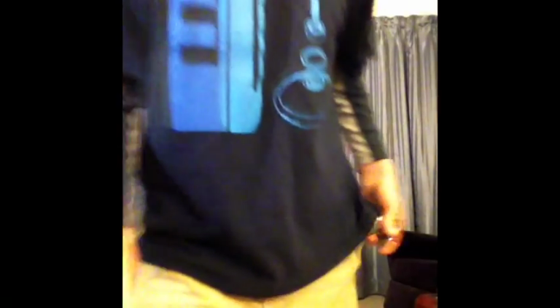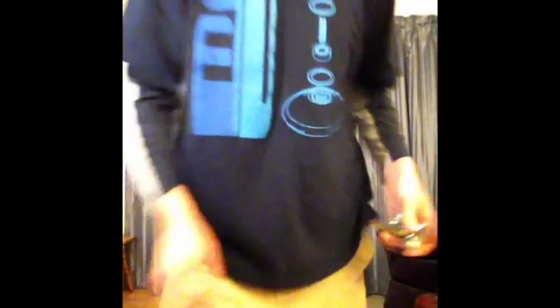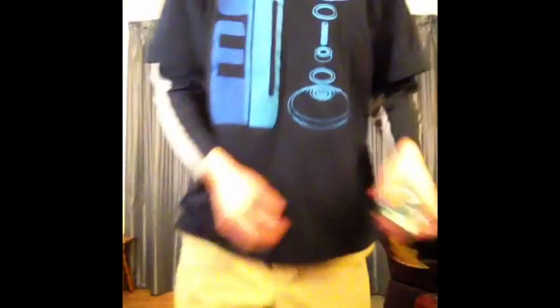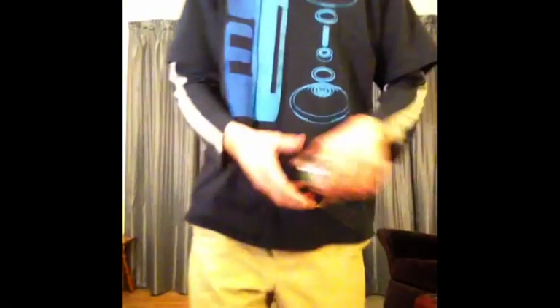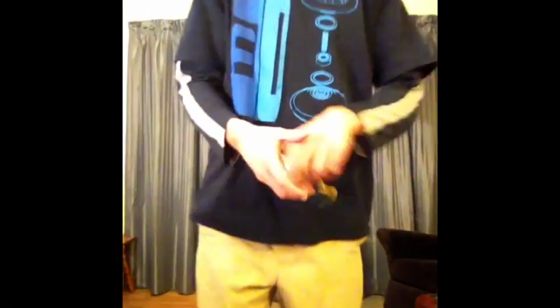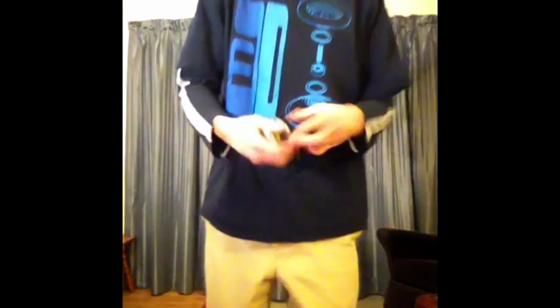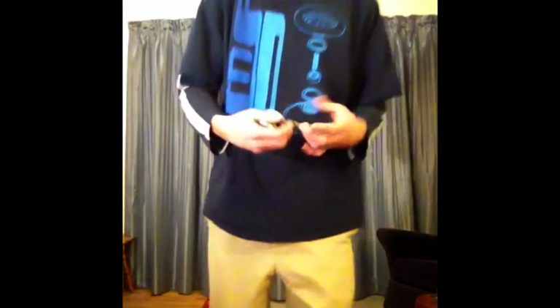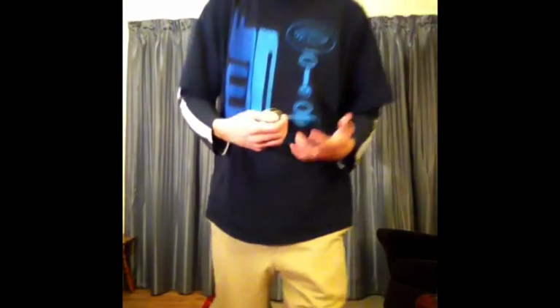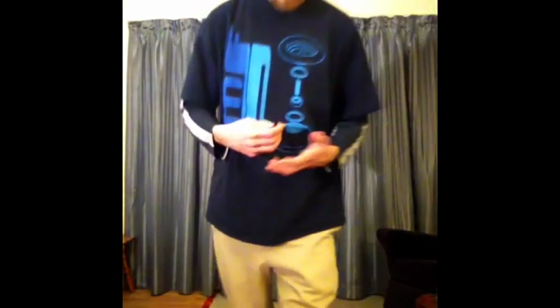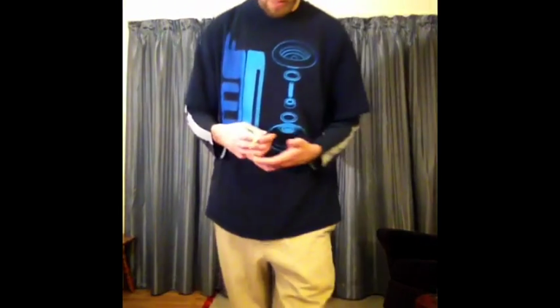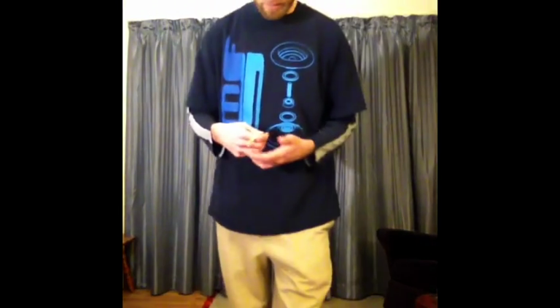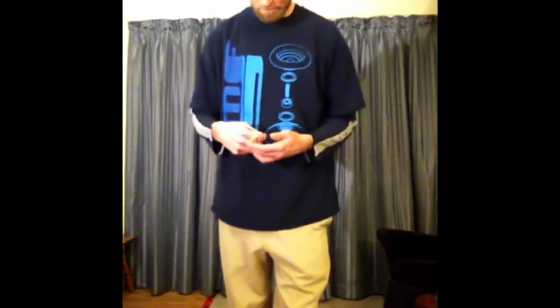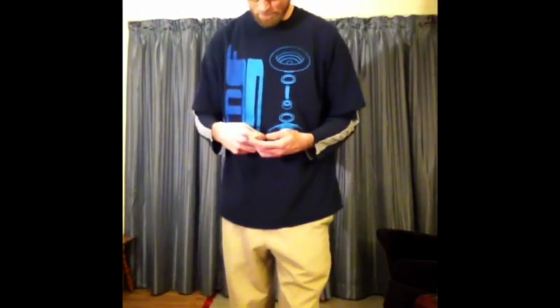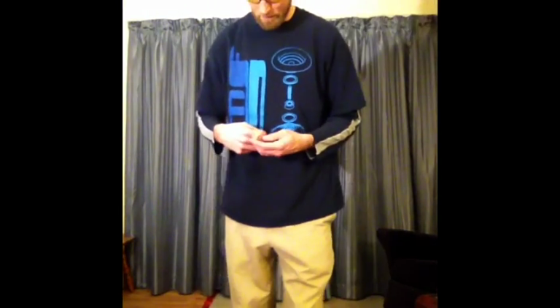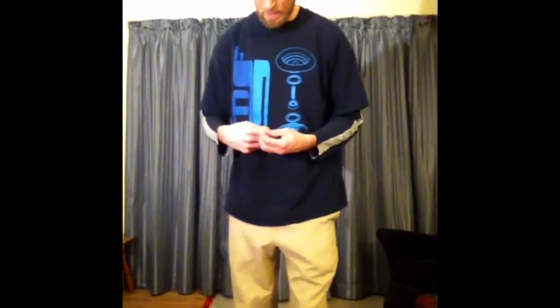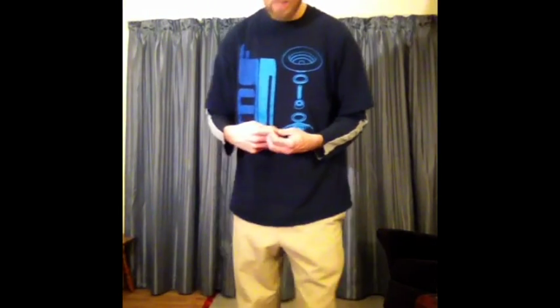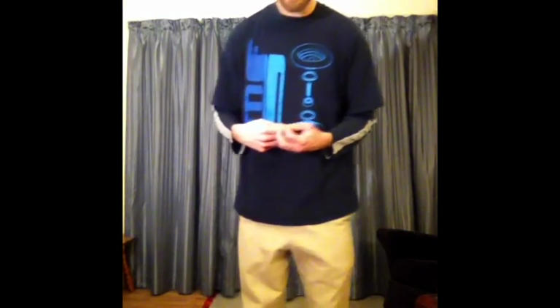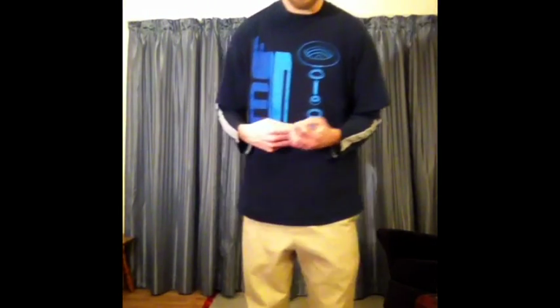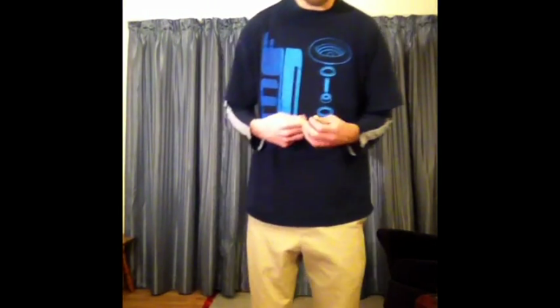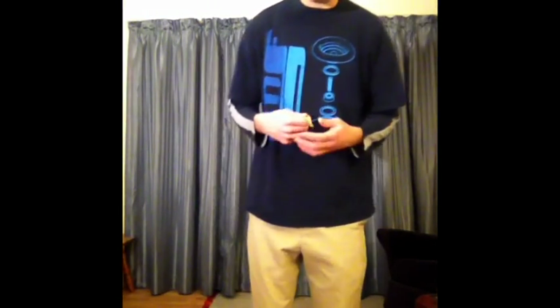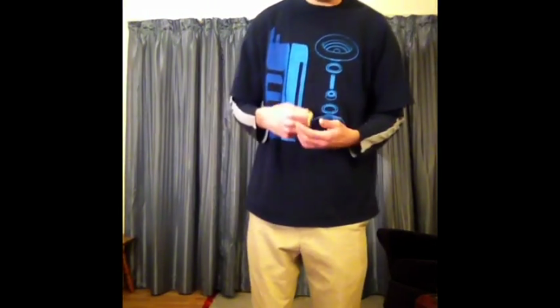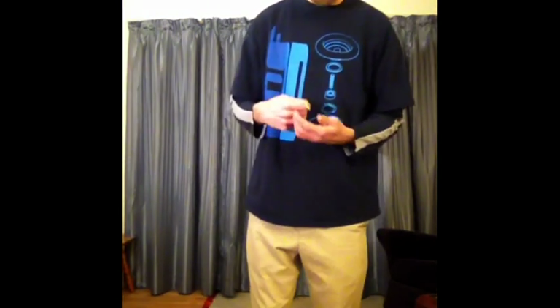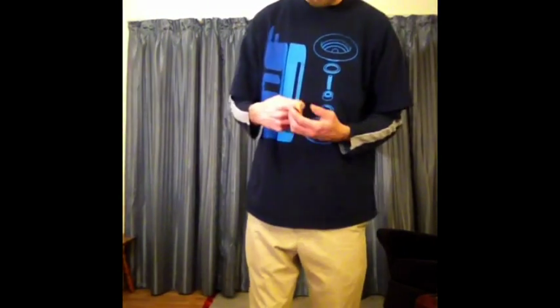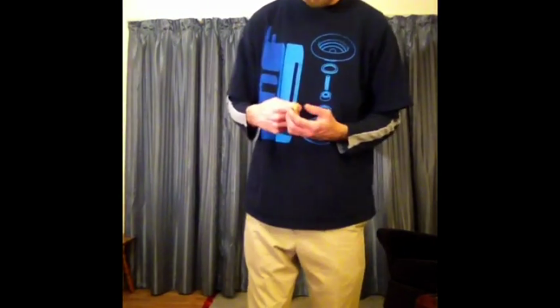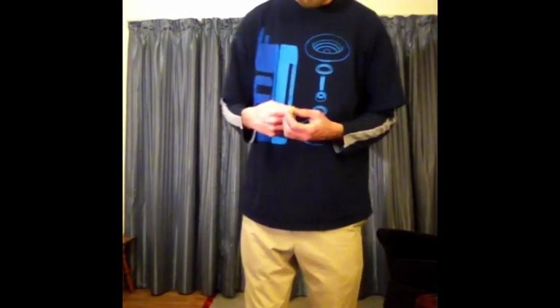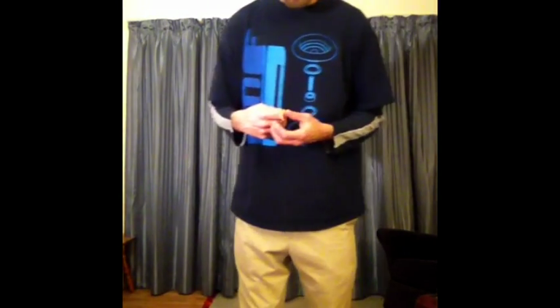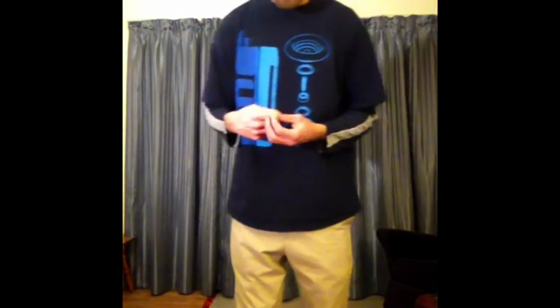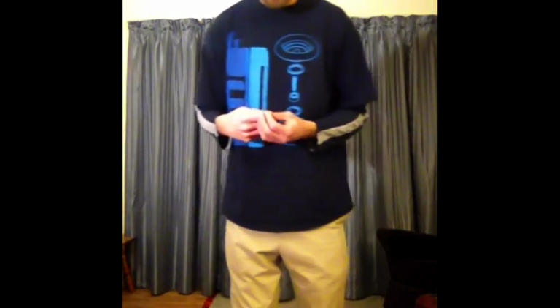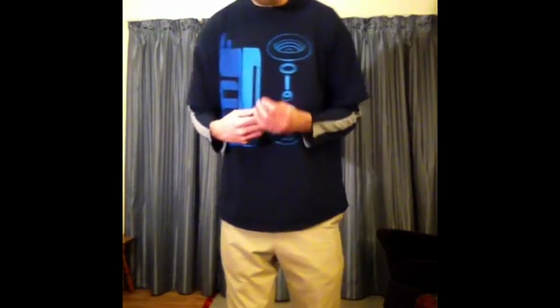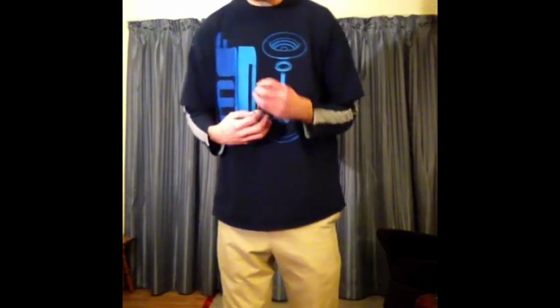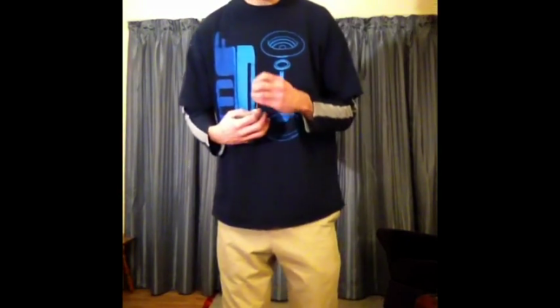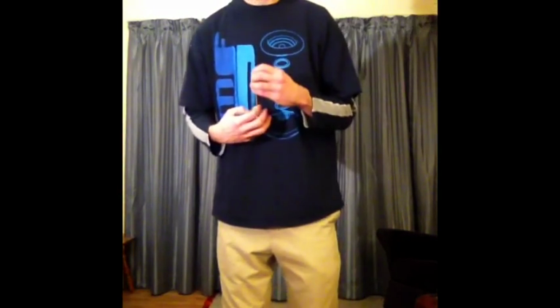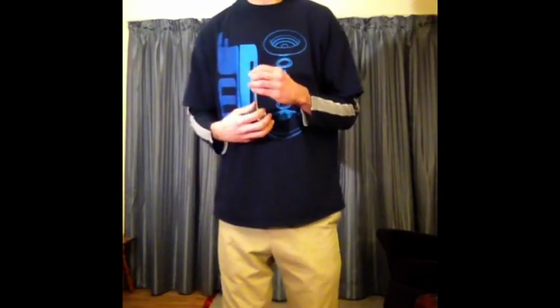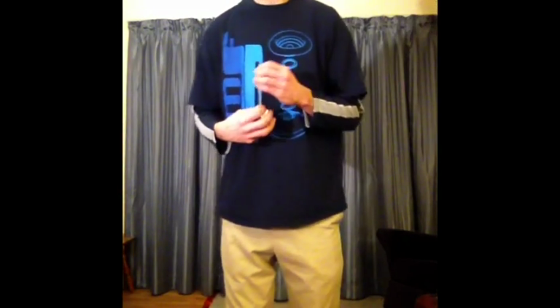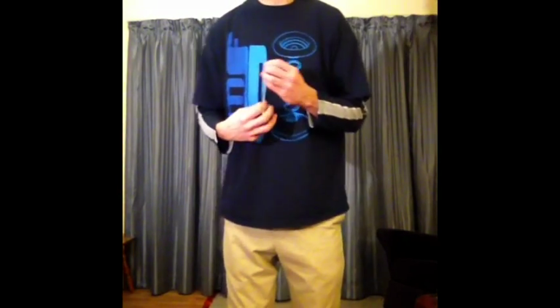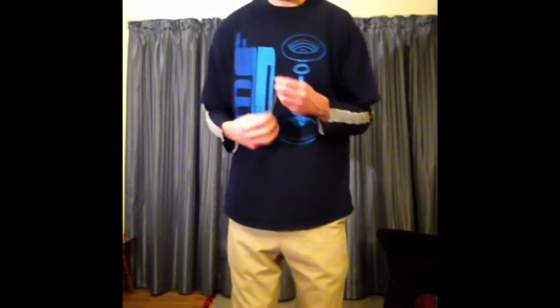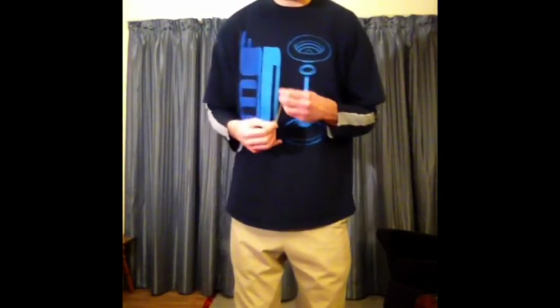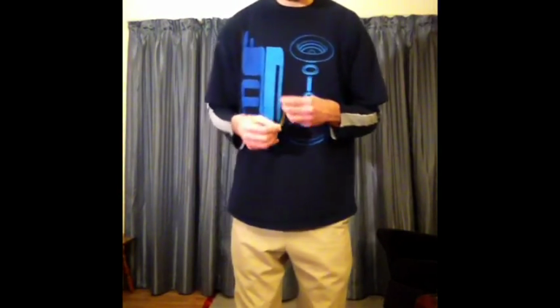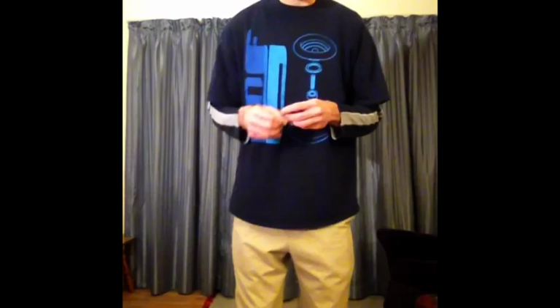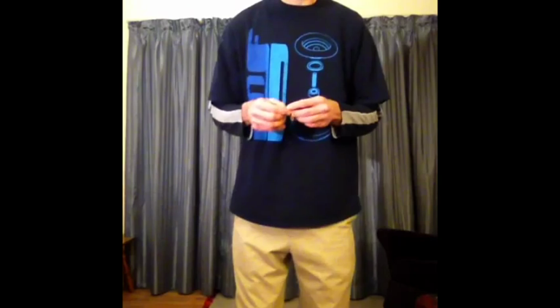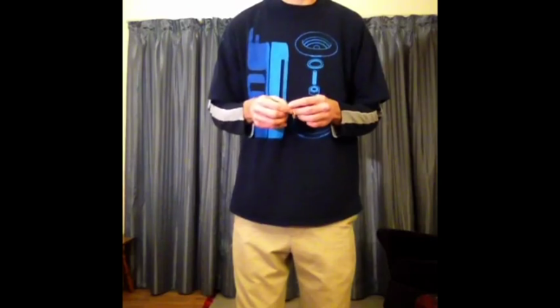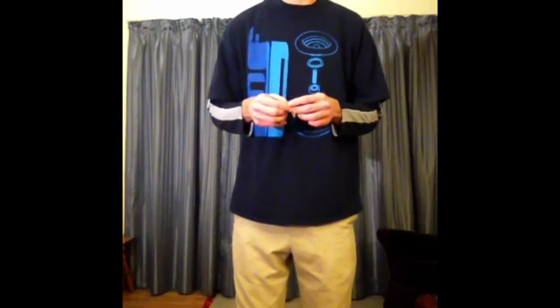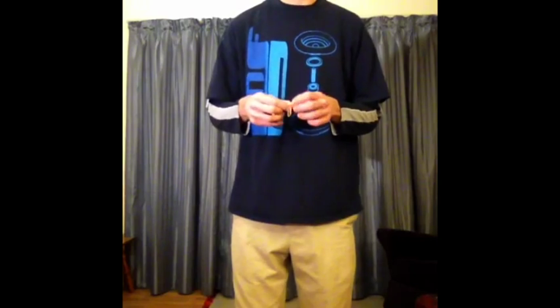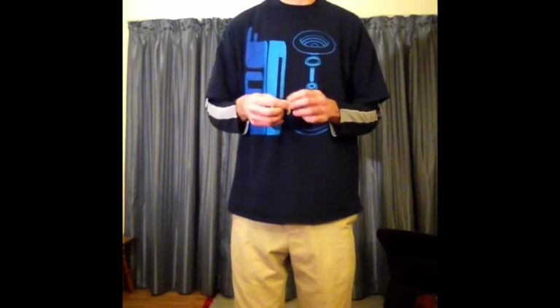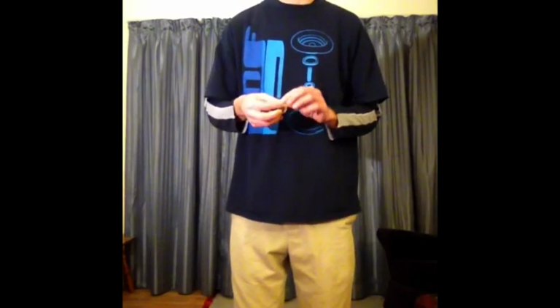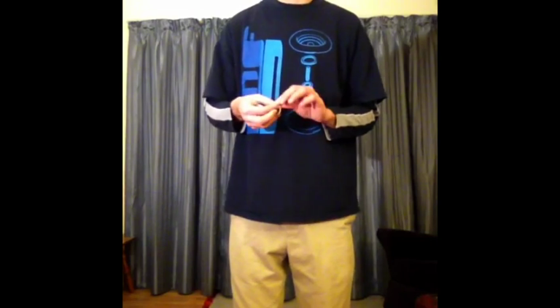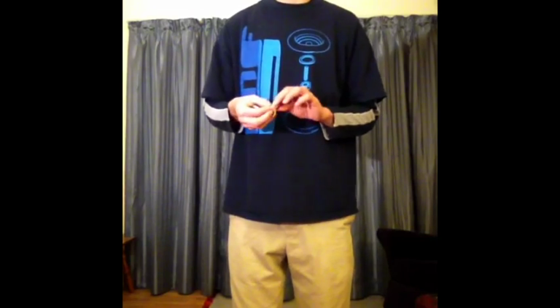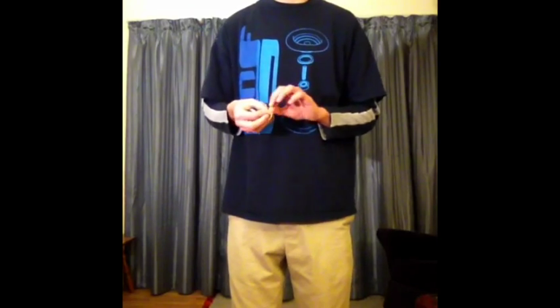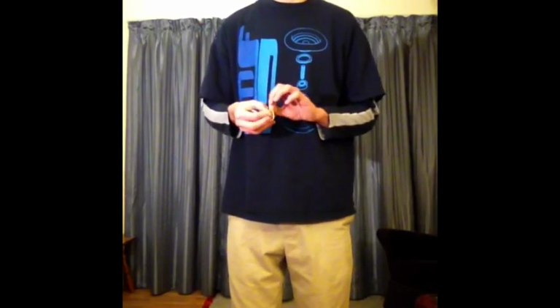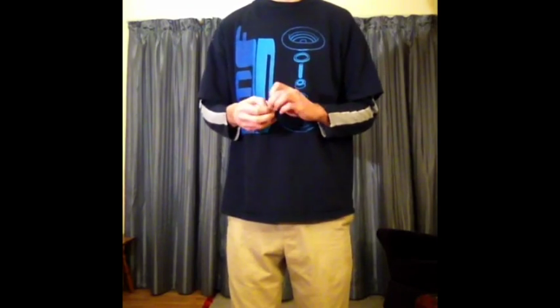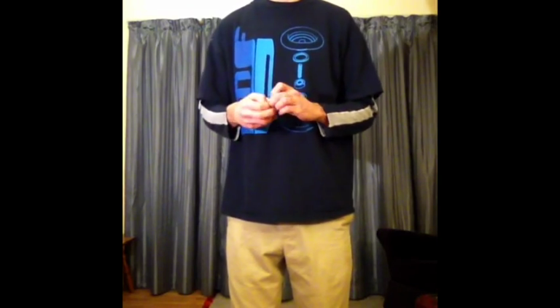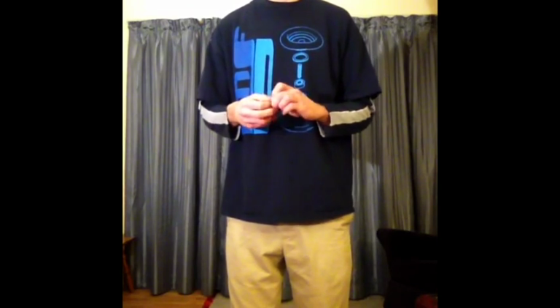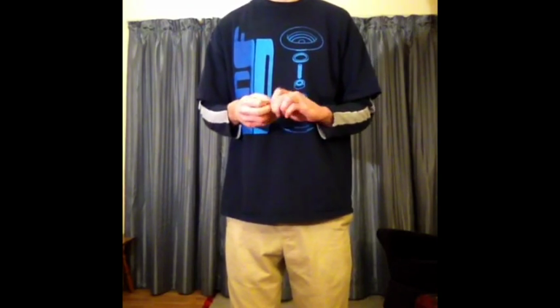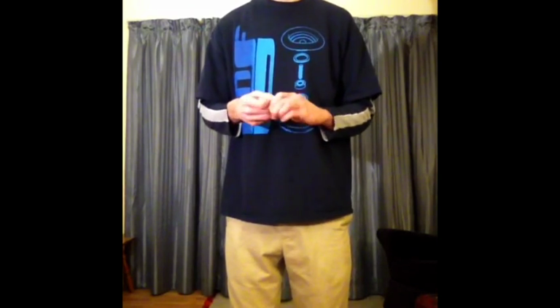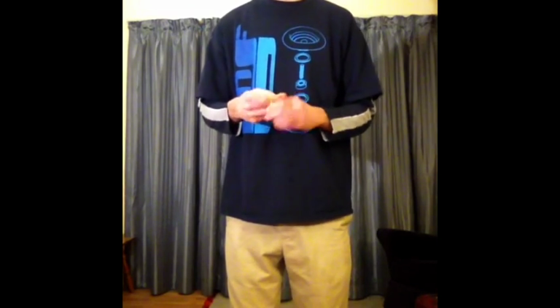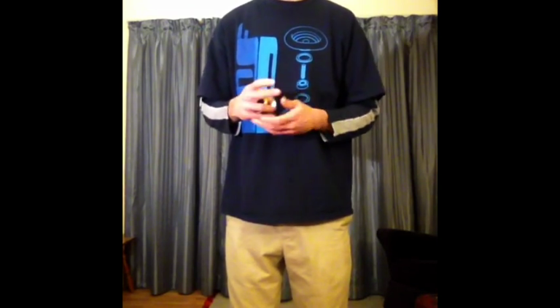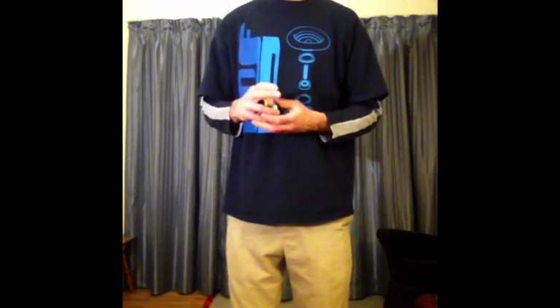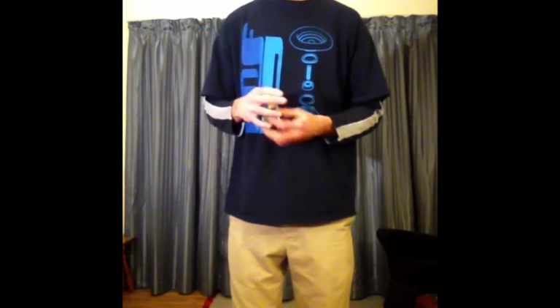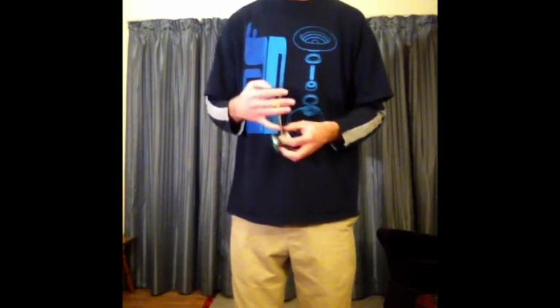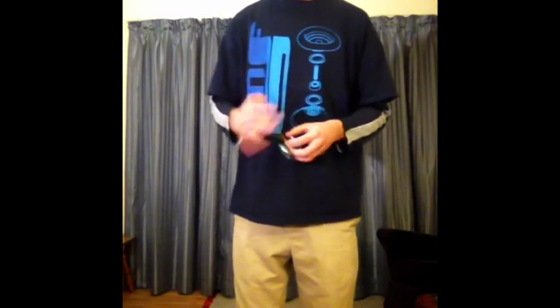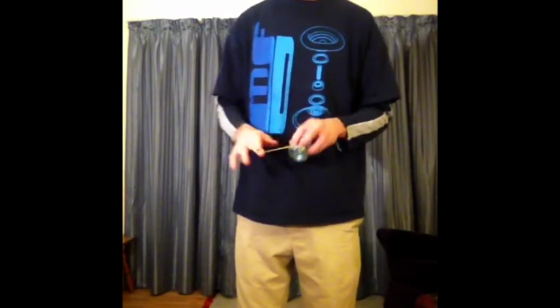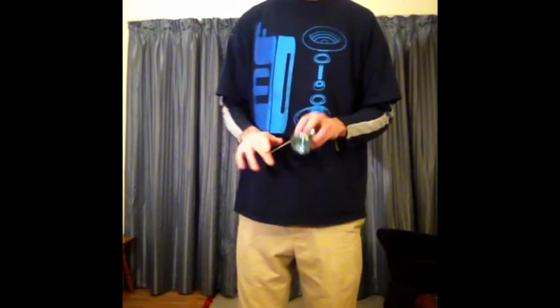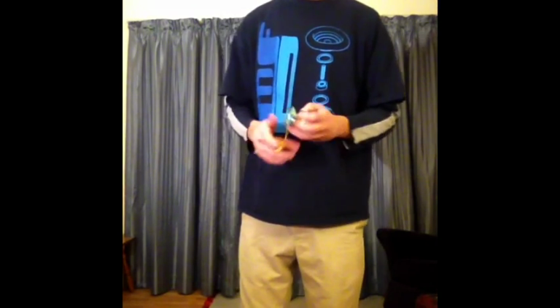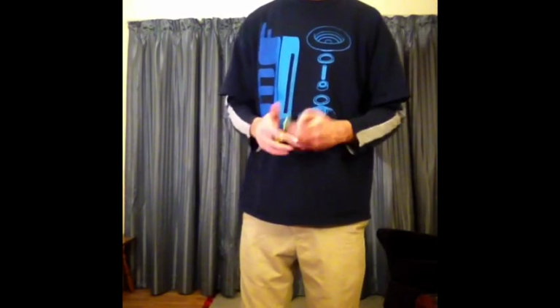All right, this one's for Todd. I gave you the double or nothing tutorial, but we skipped ahead. First you need to learn how to bind throwing side styles.